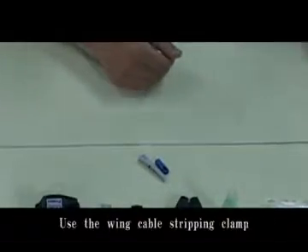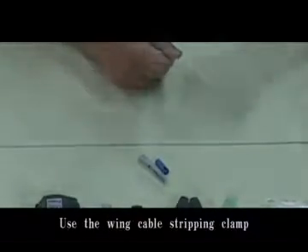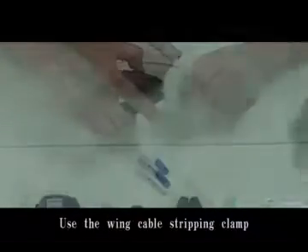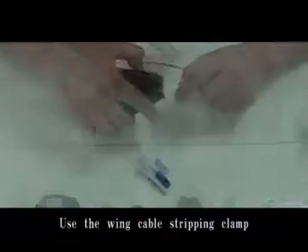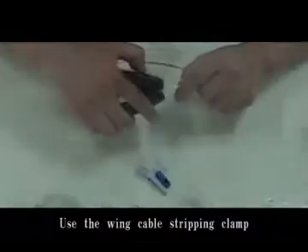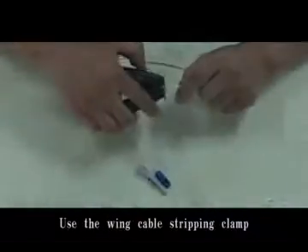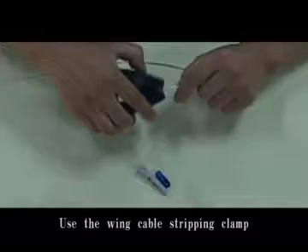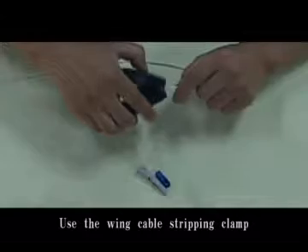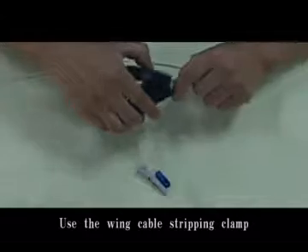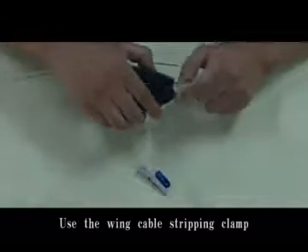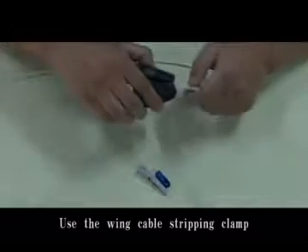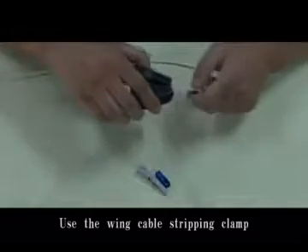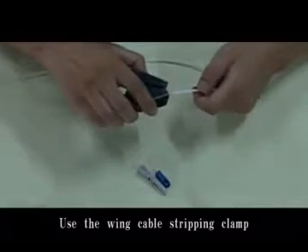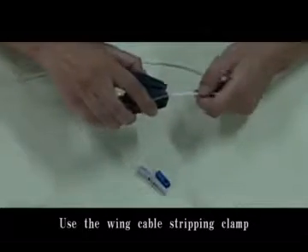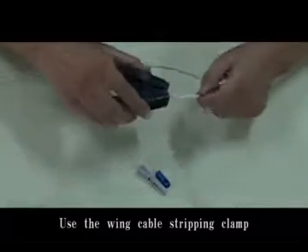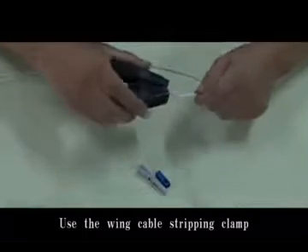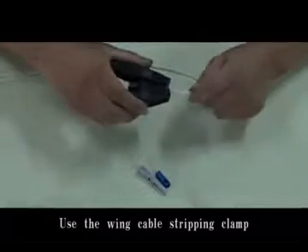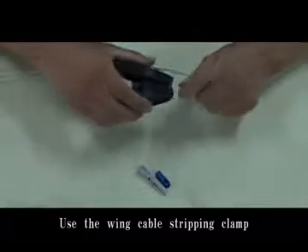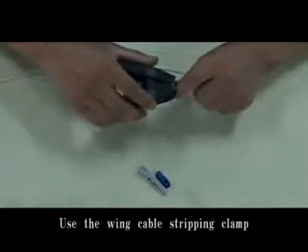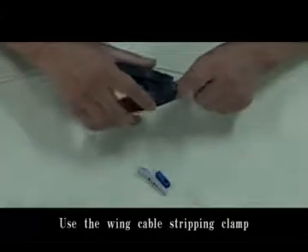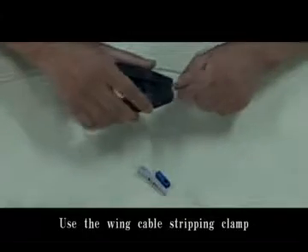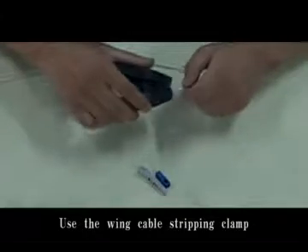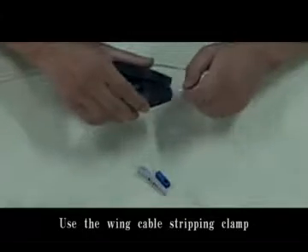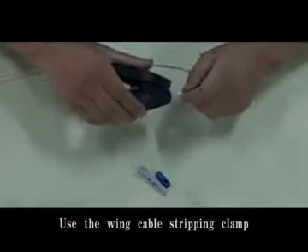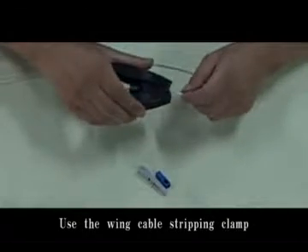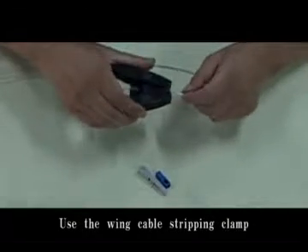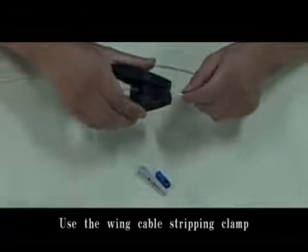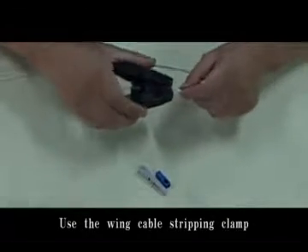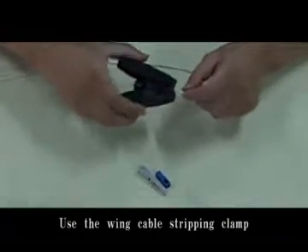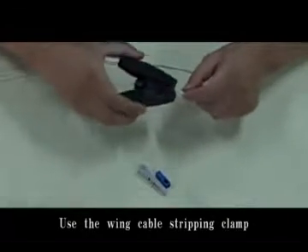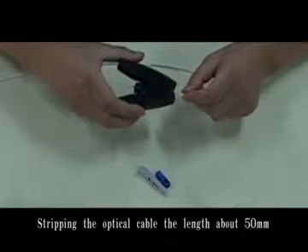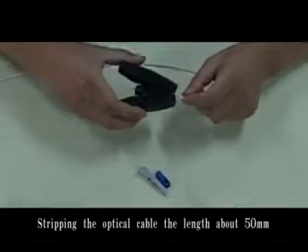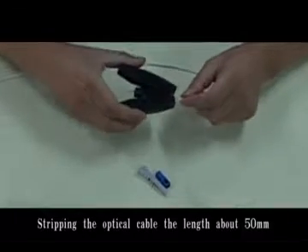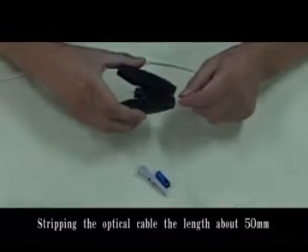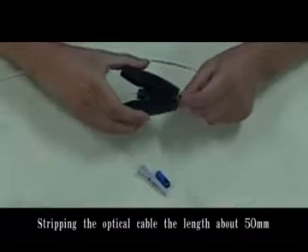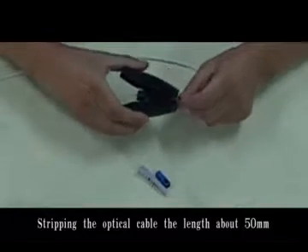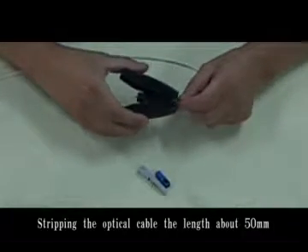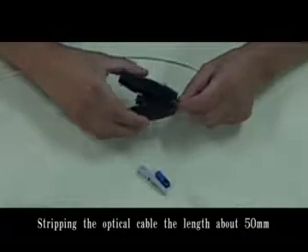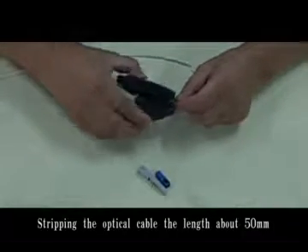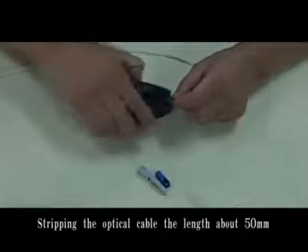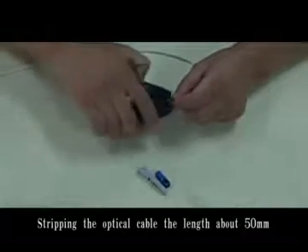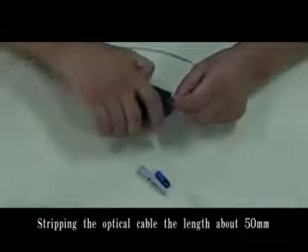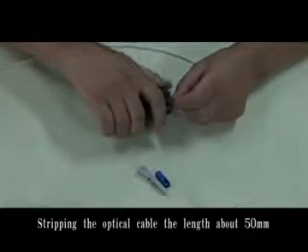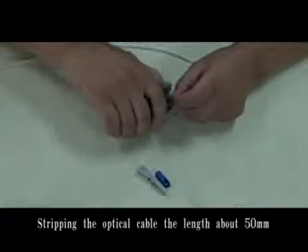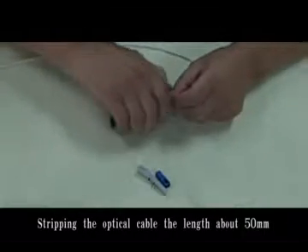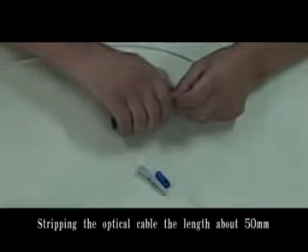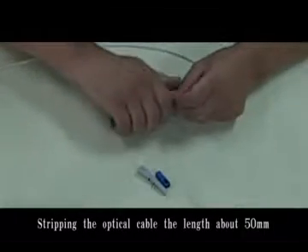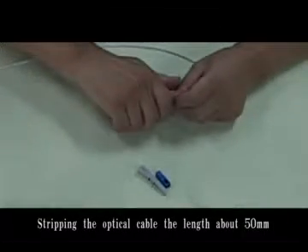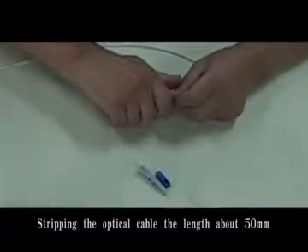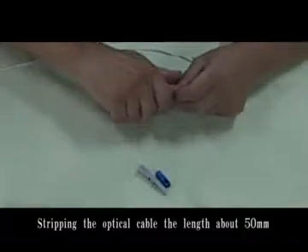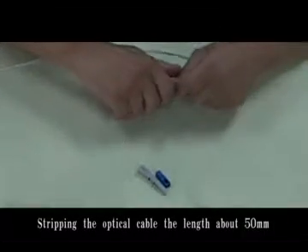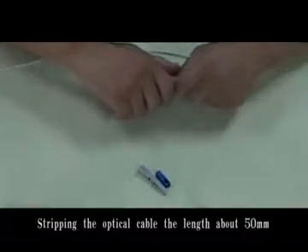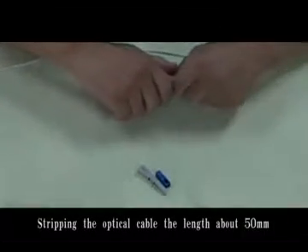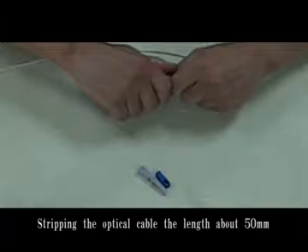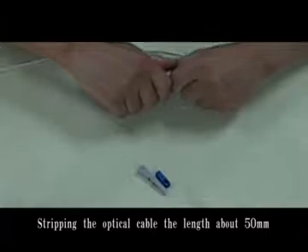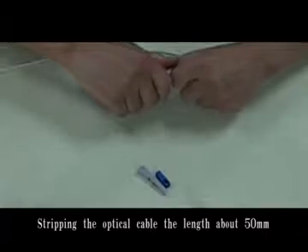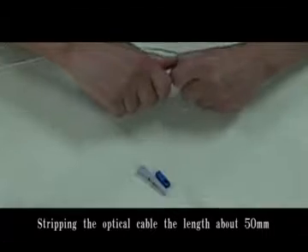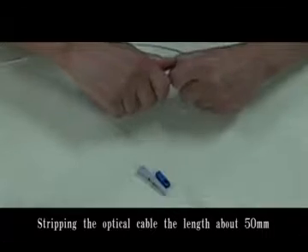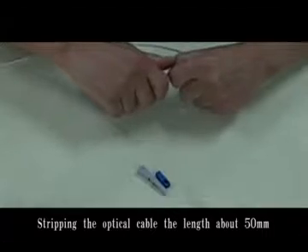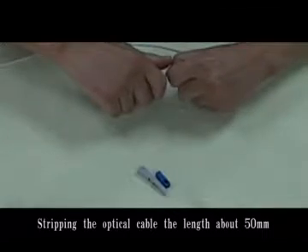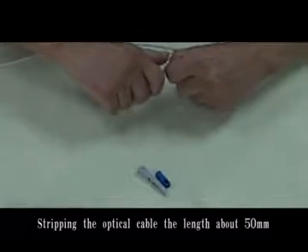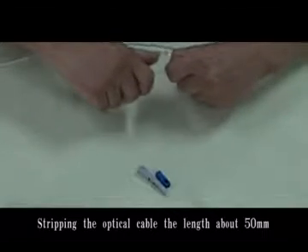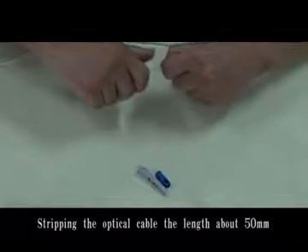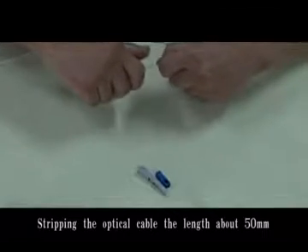Use the wing cable stripping clip. Strip the optical cable to a length of about 50 mm.